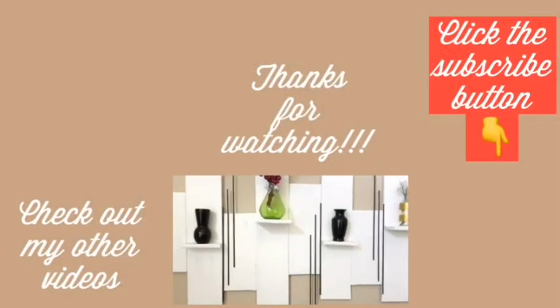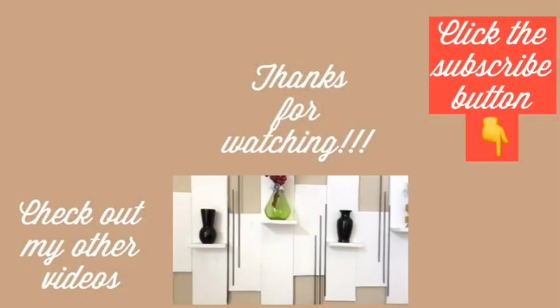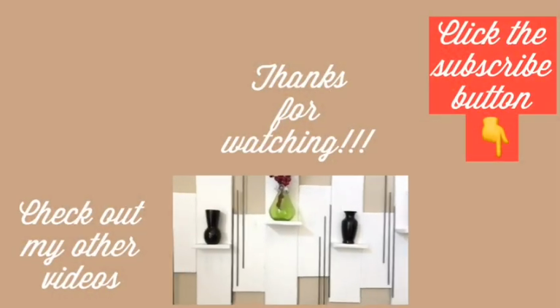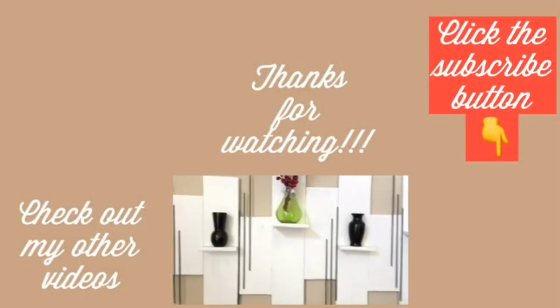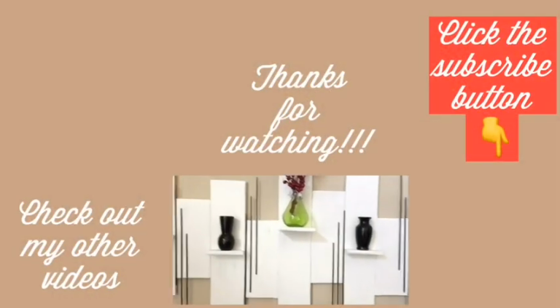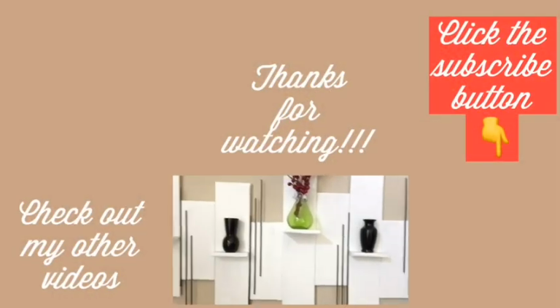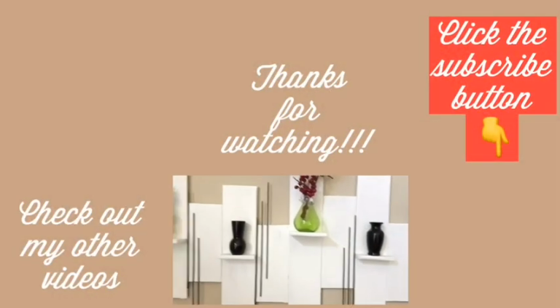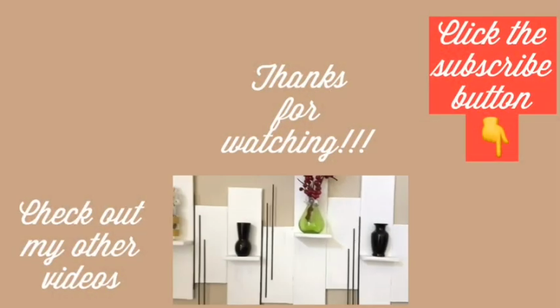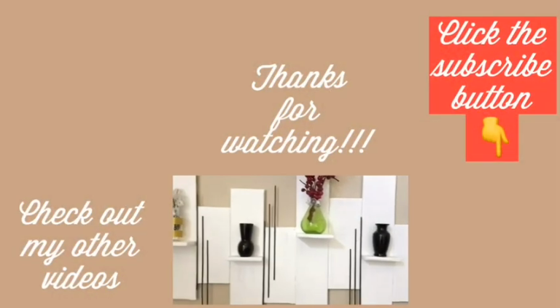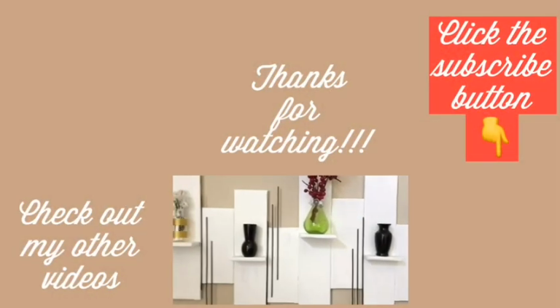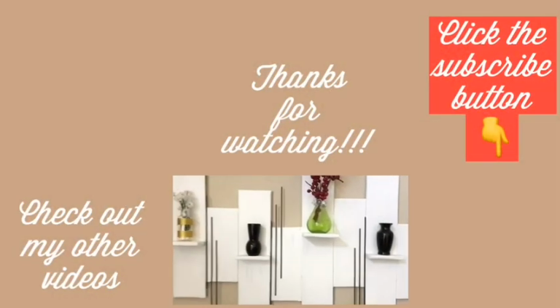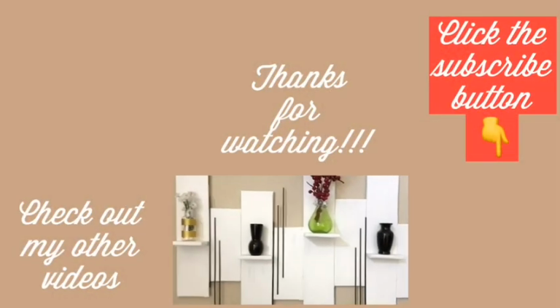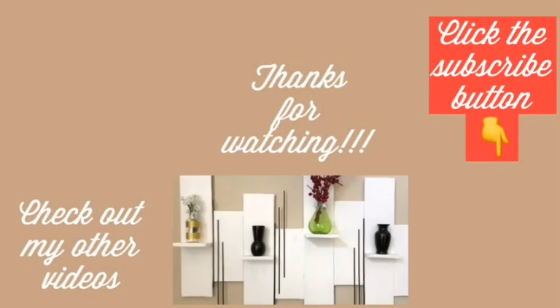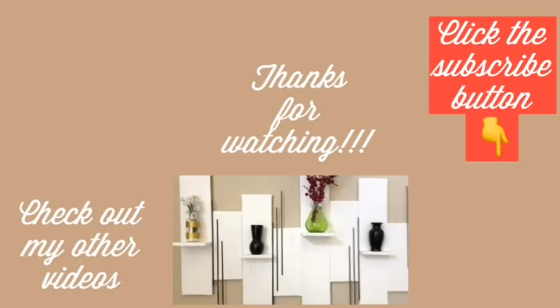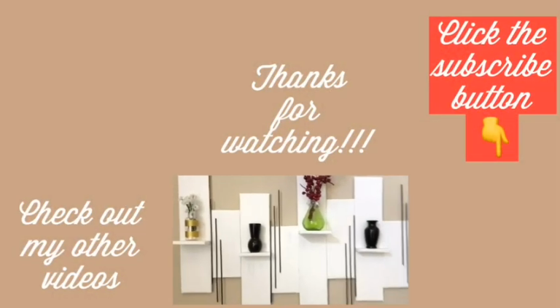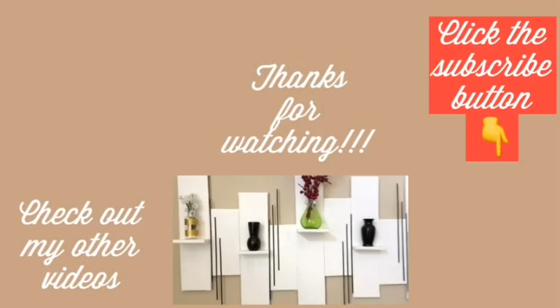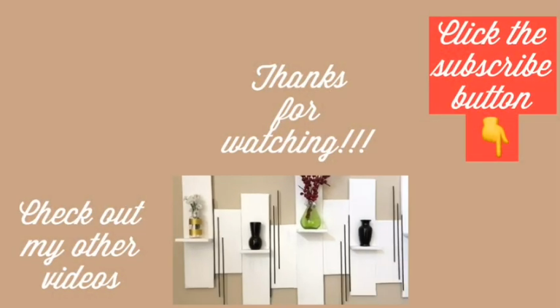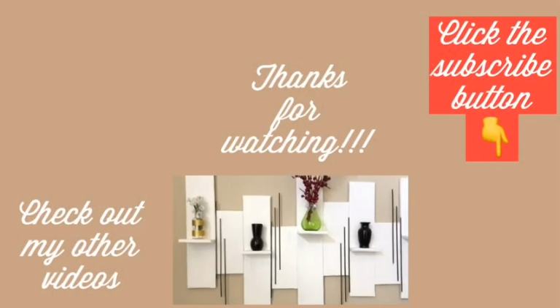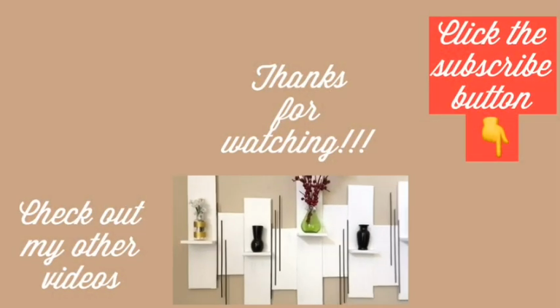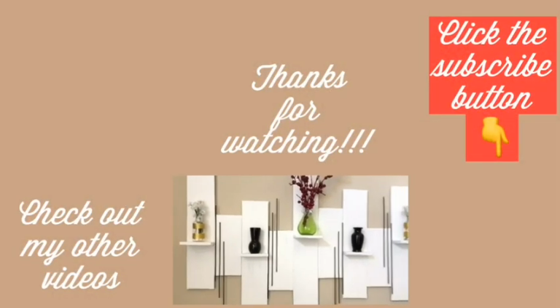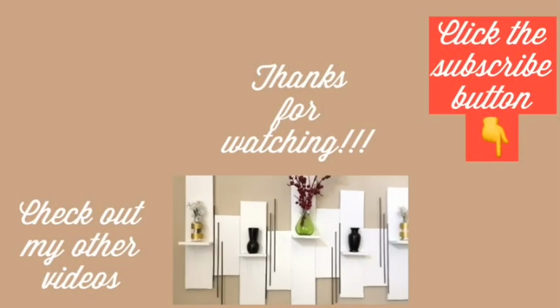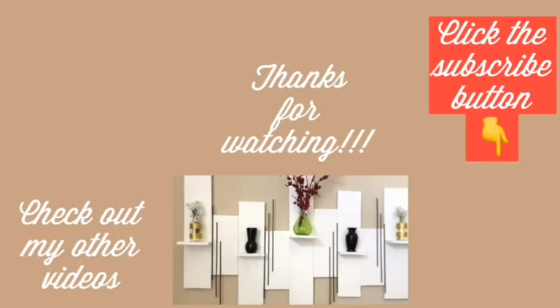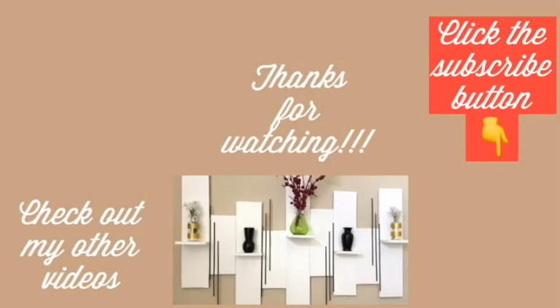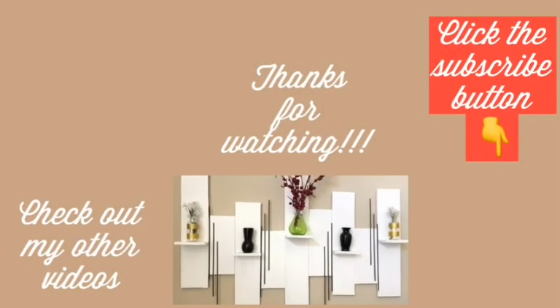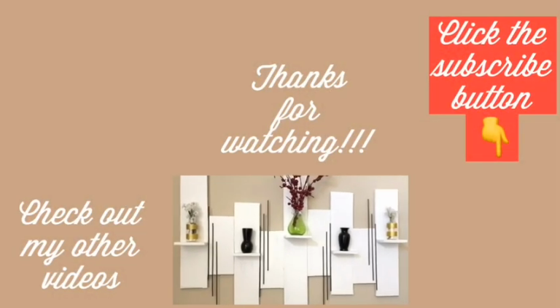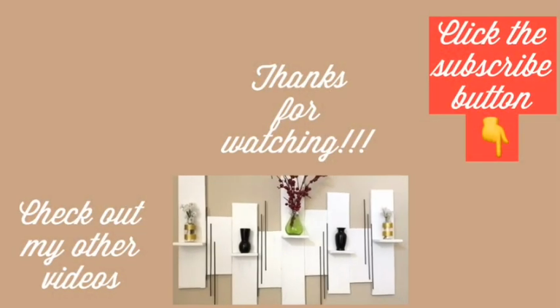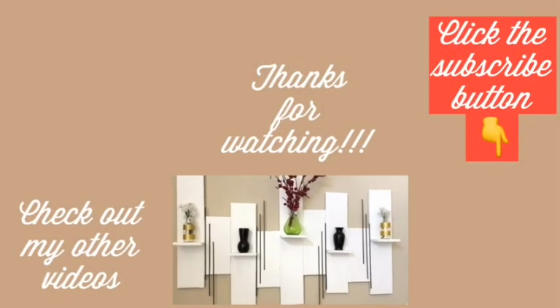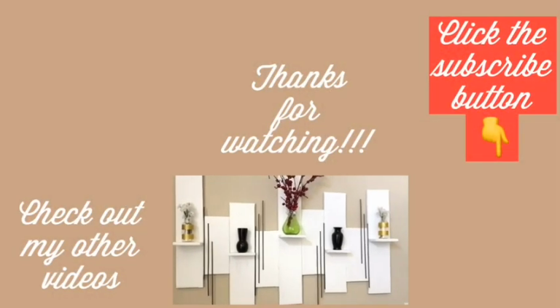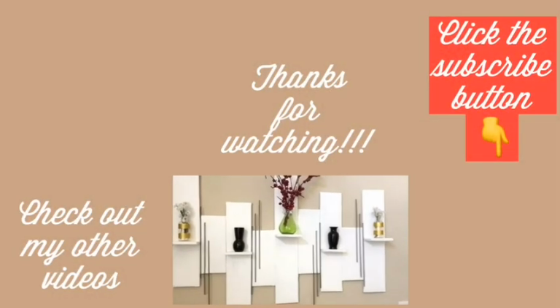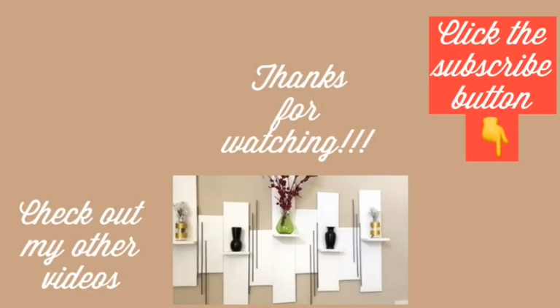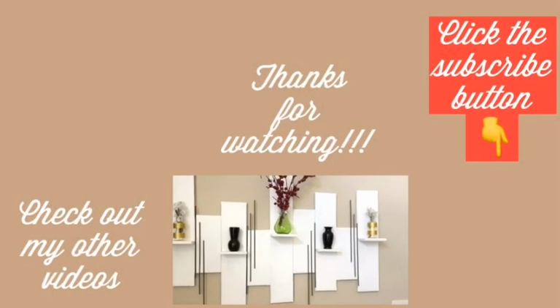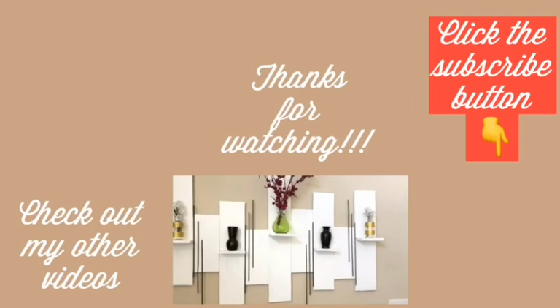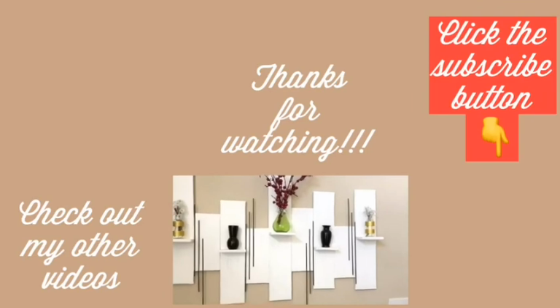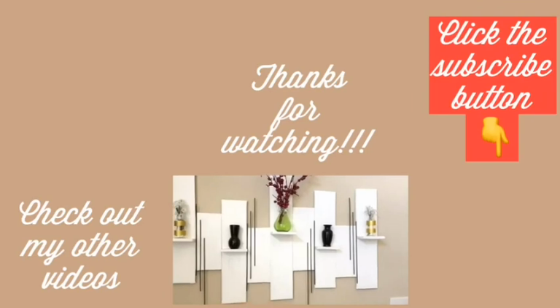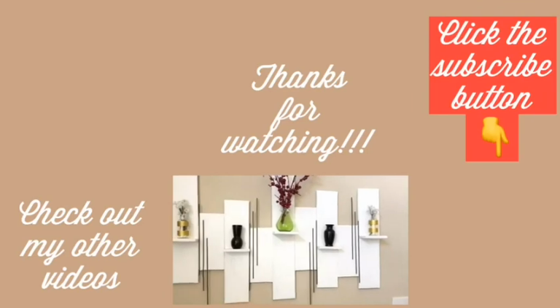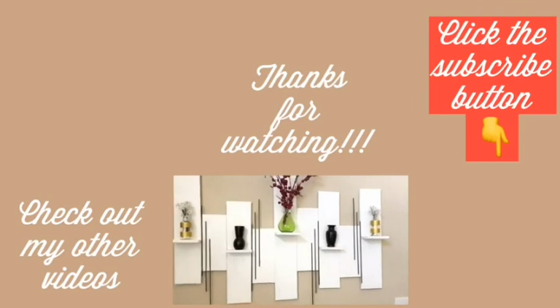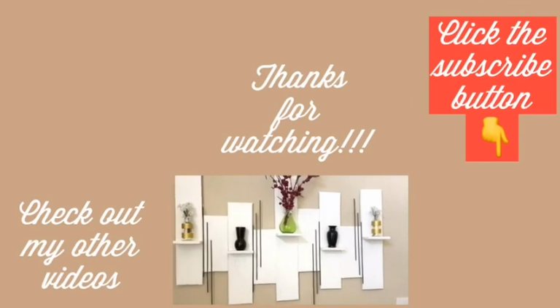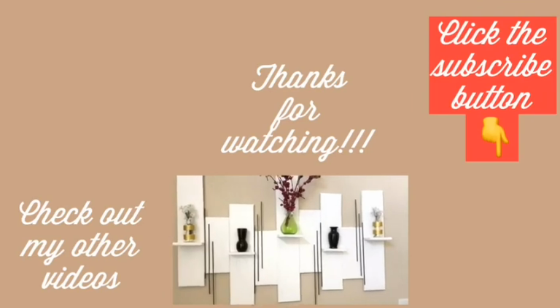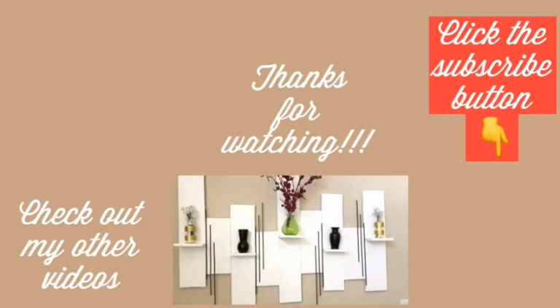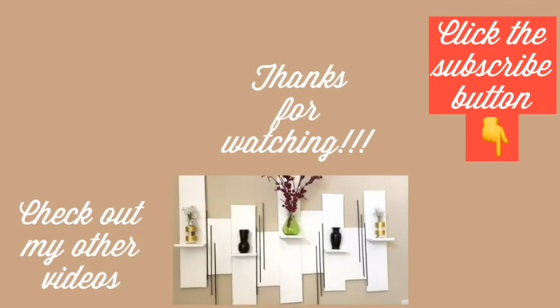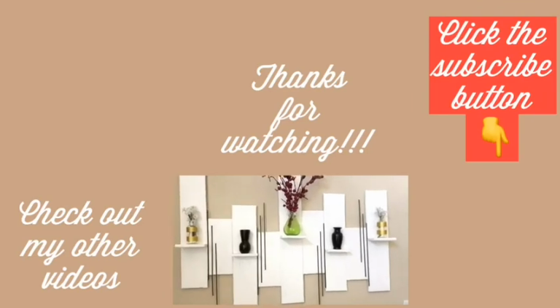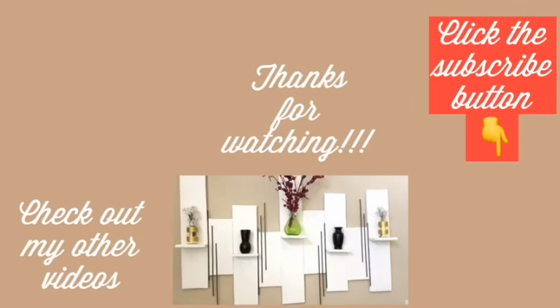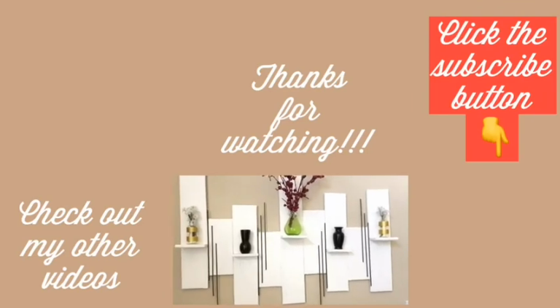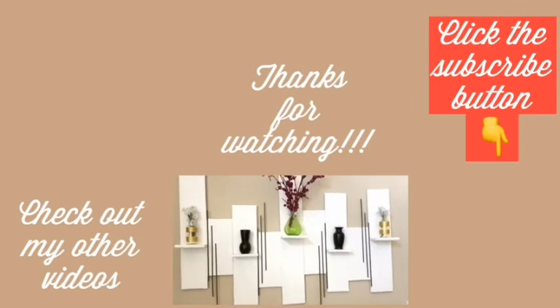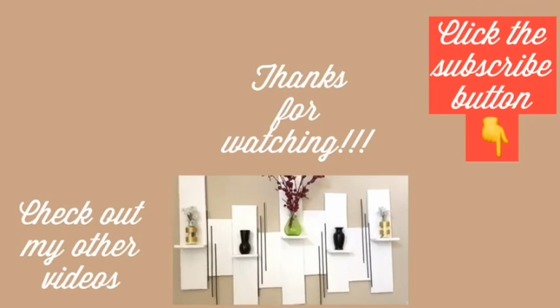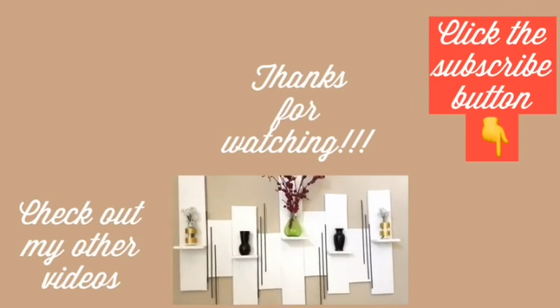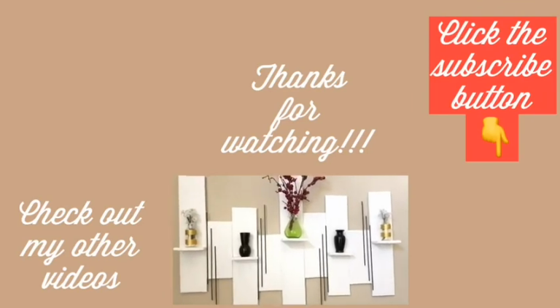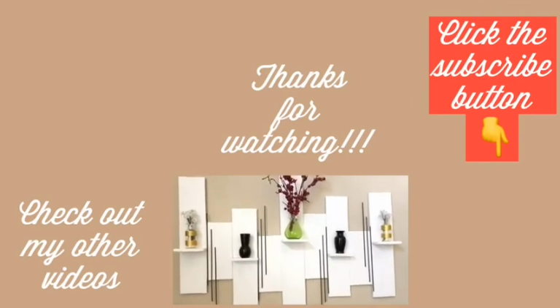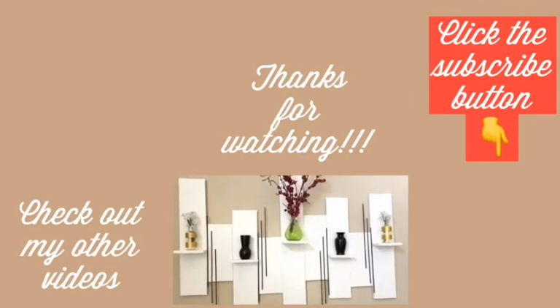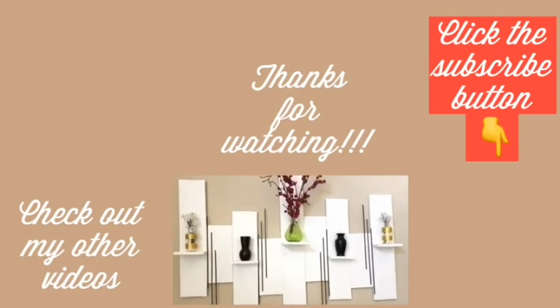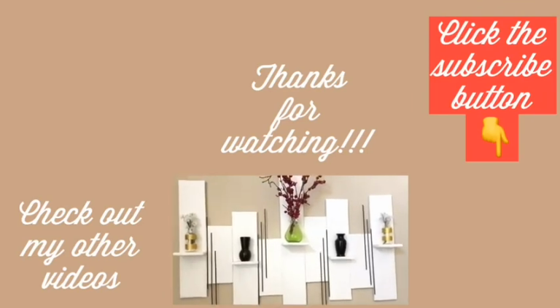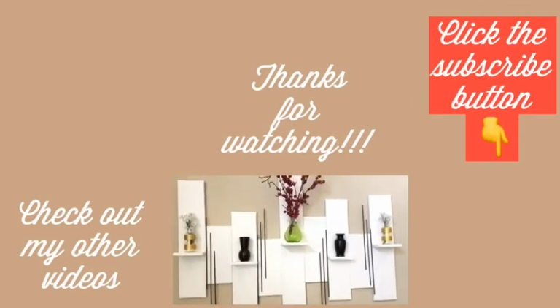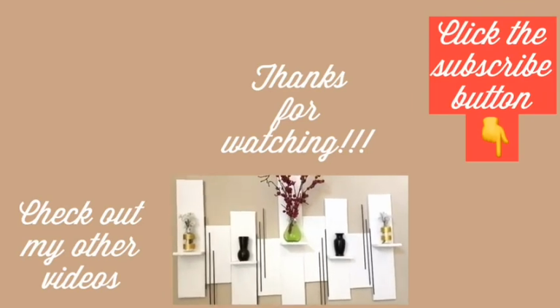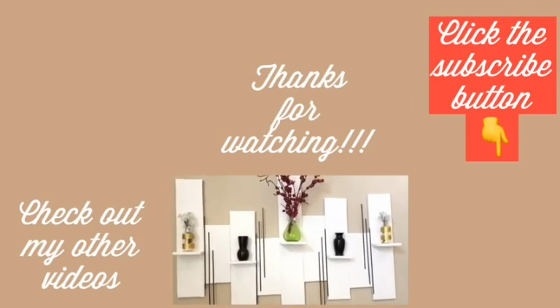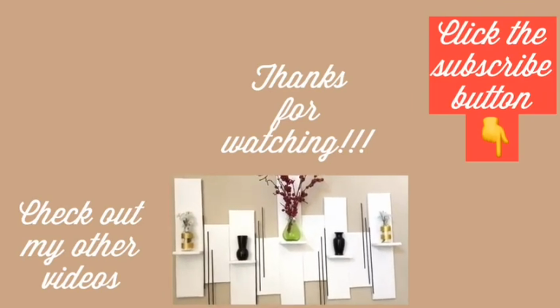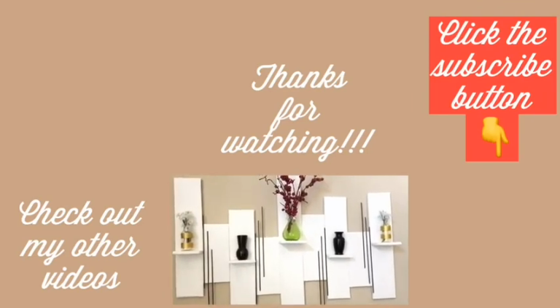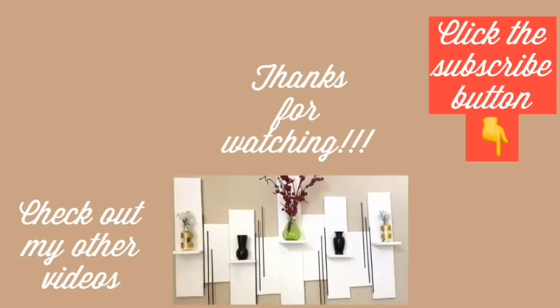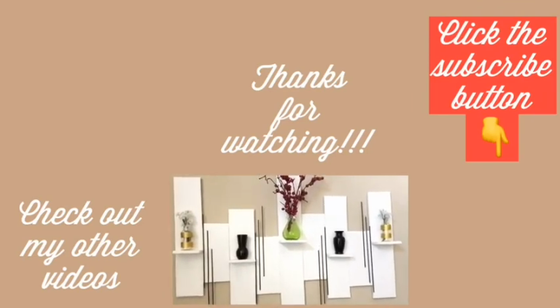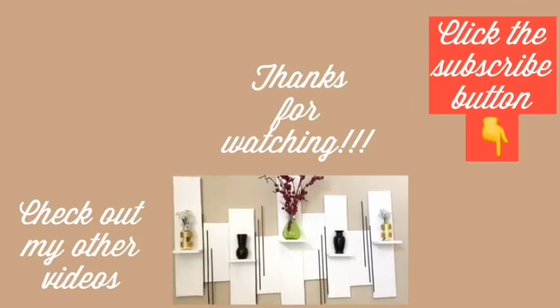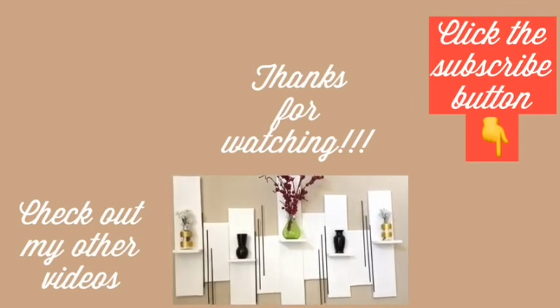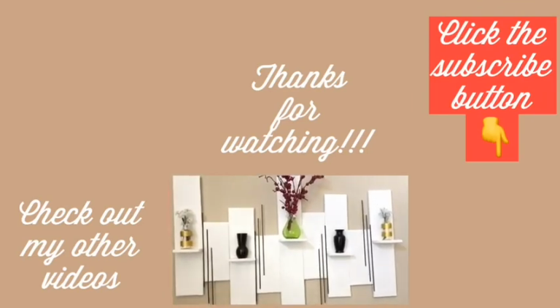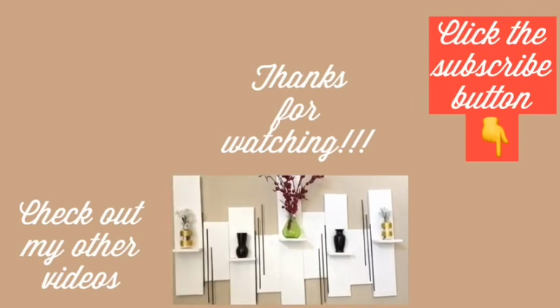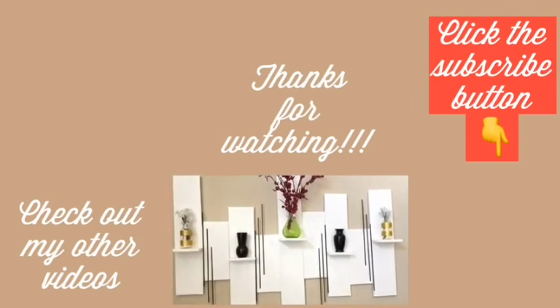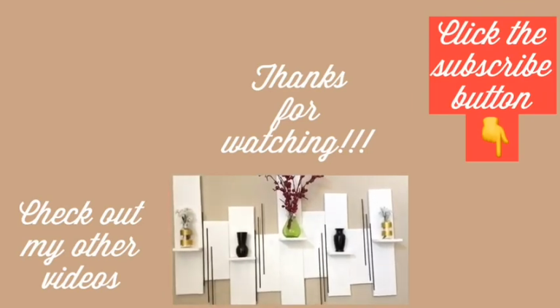I hope you guys enjoyed this video — remember to like and share. Thank you so much for watching. I have other videos linked in the description box below, so check them out, and don't forget to click on the subscribe button.